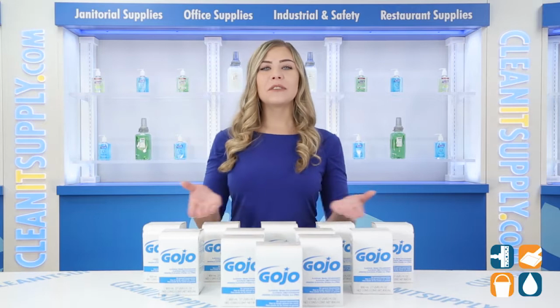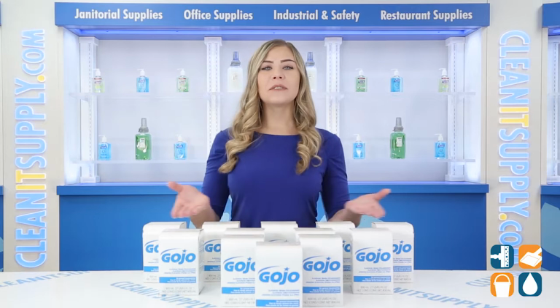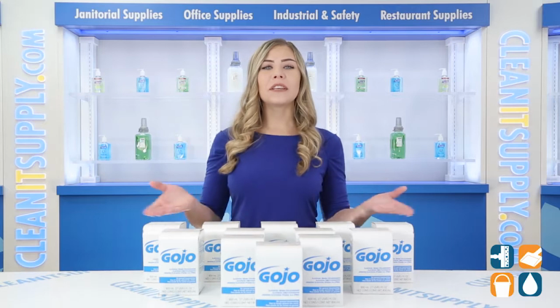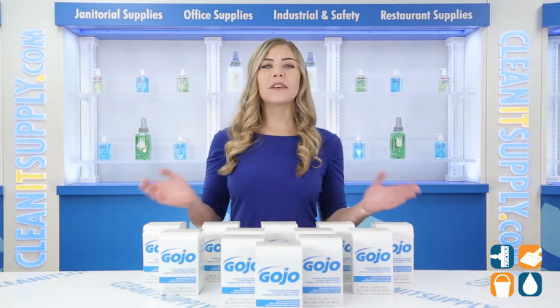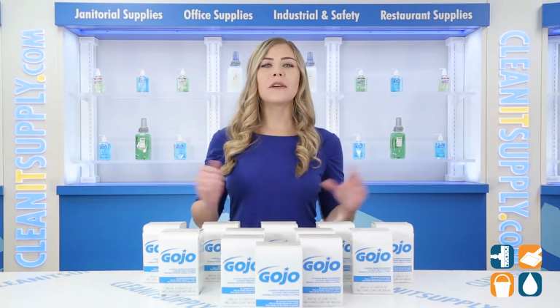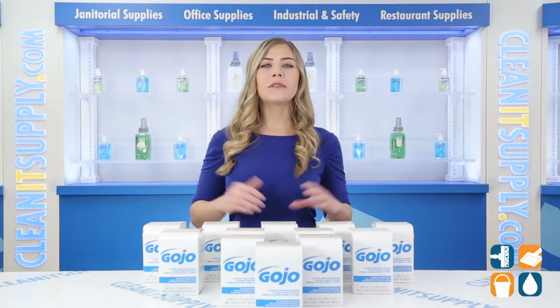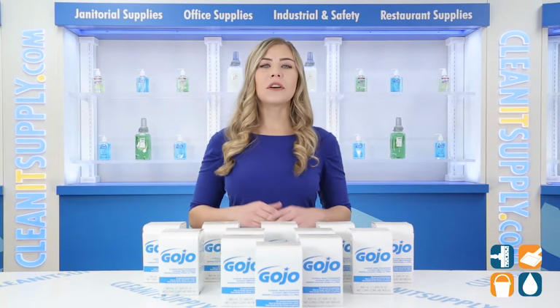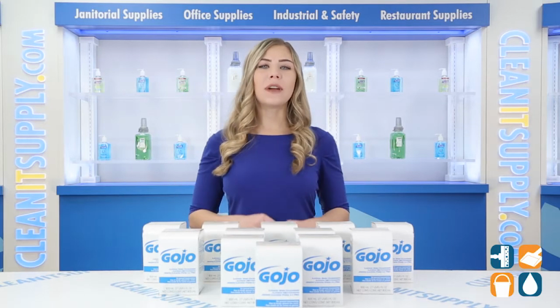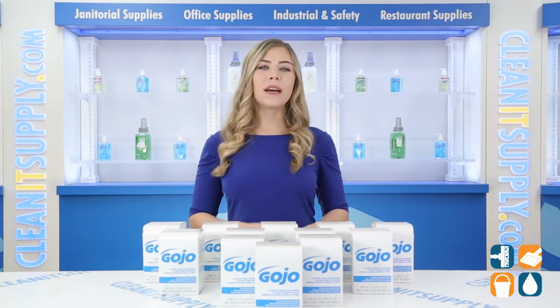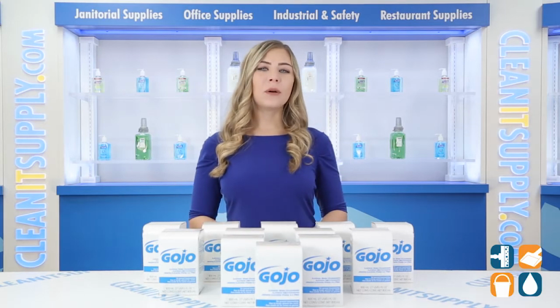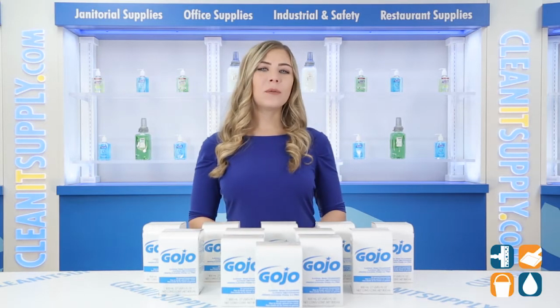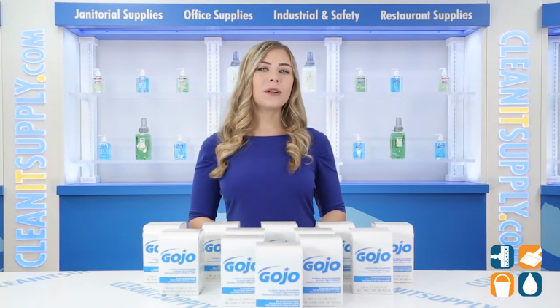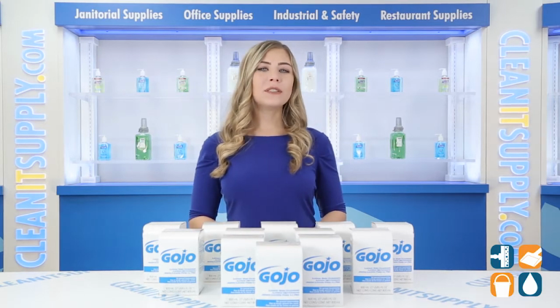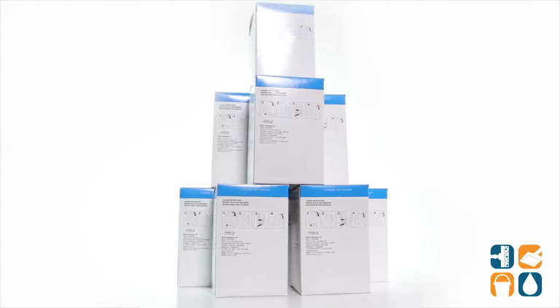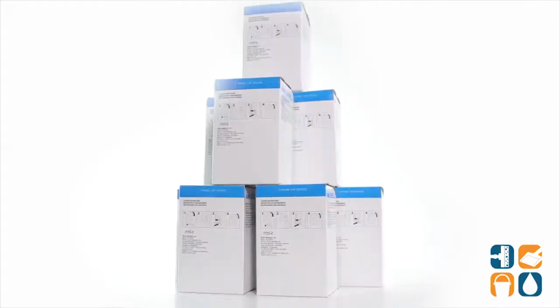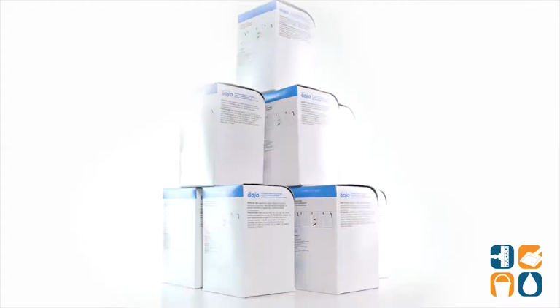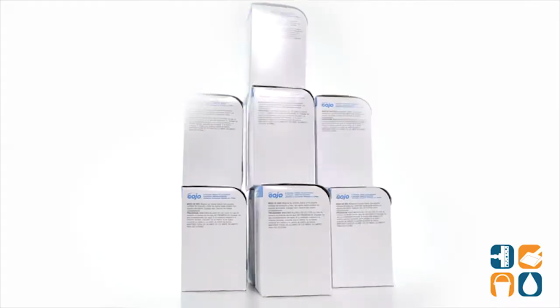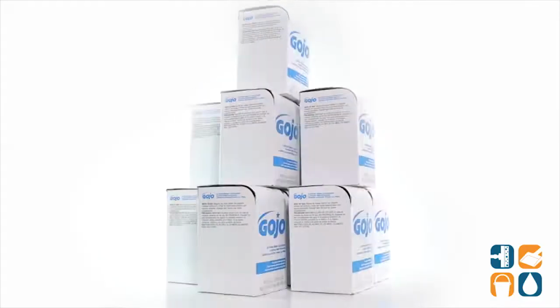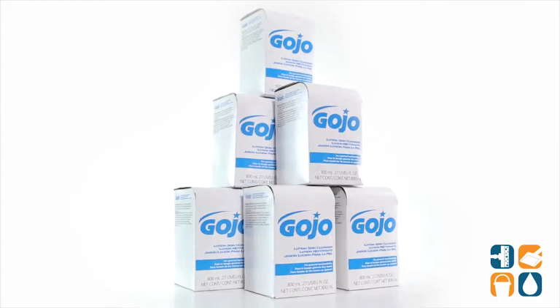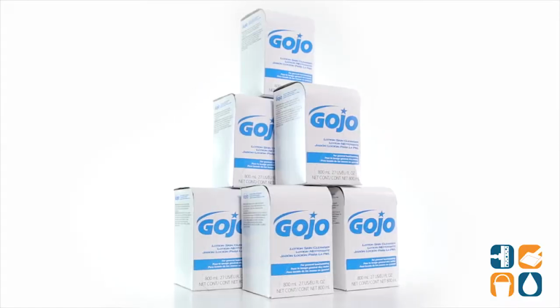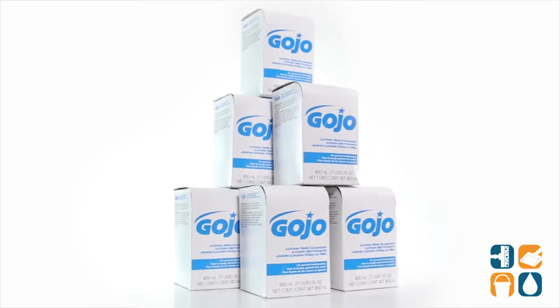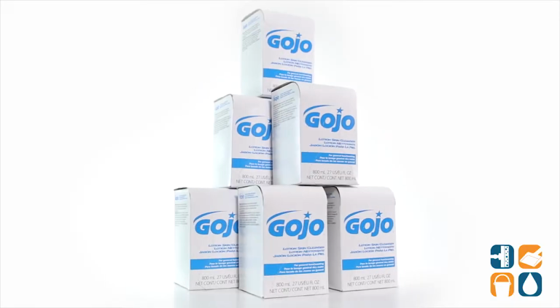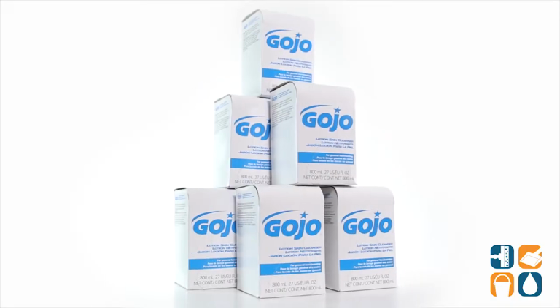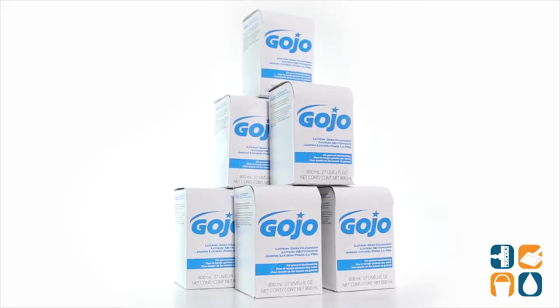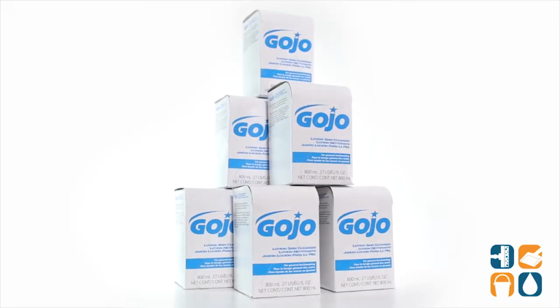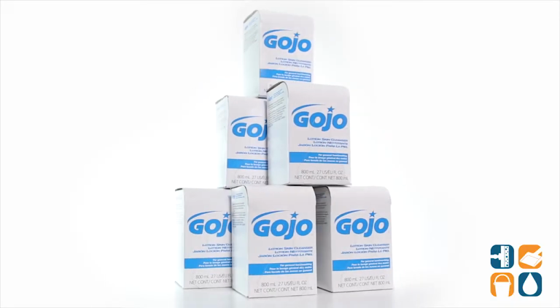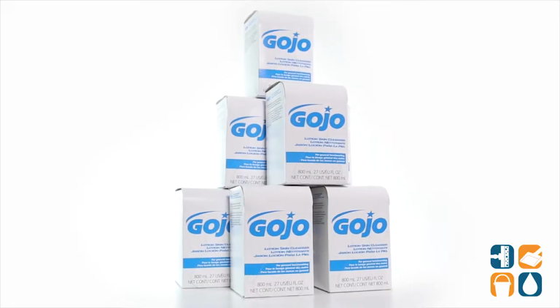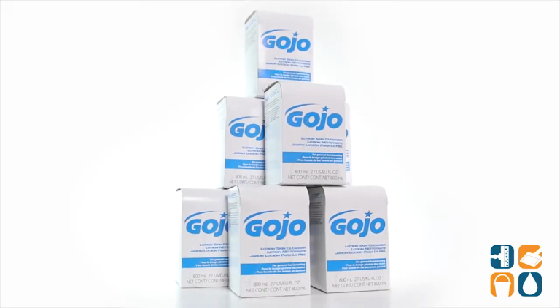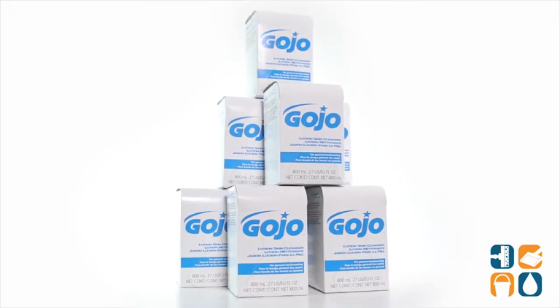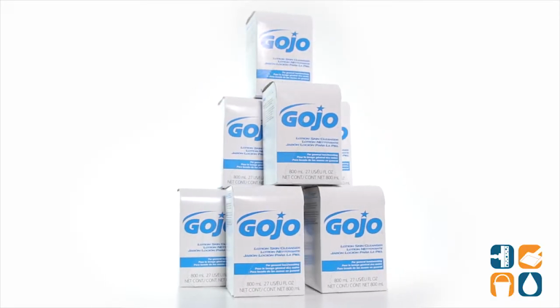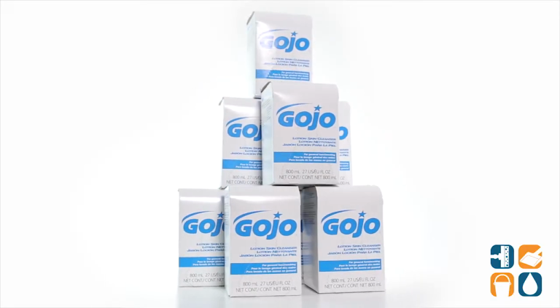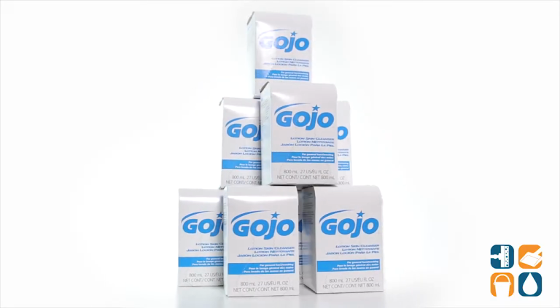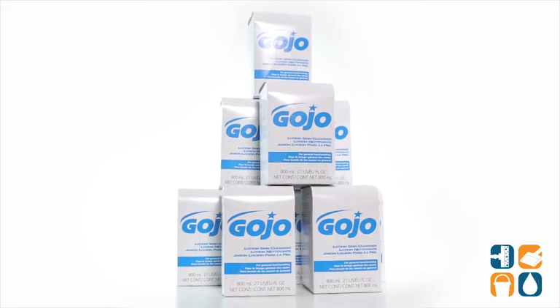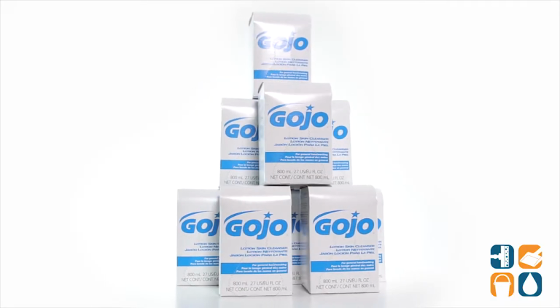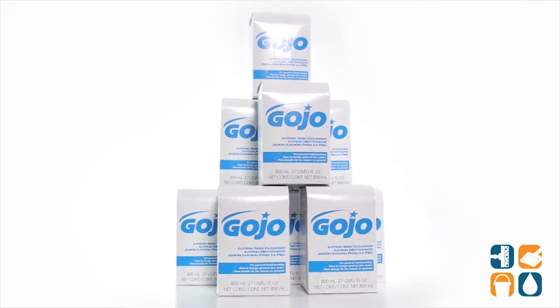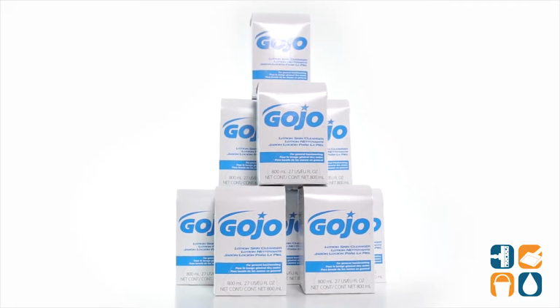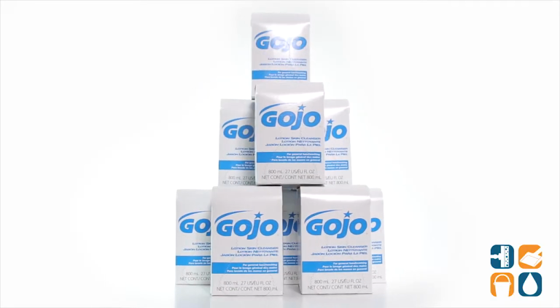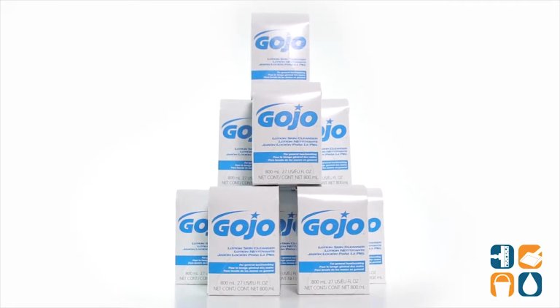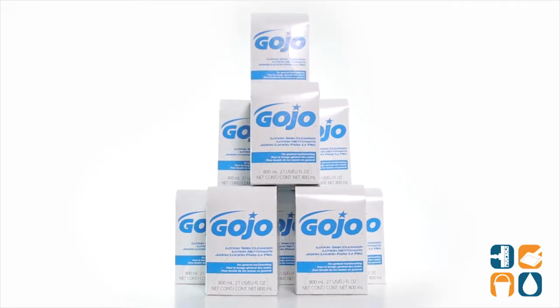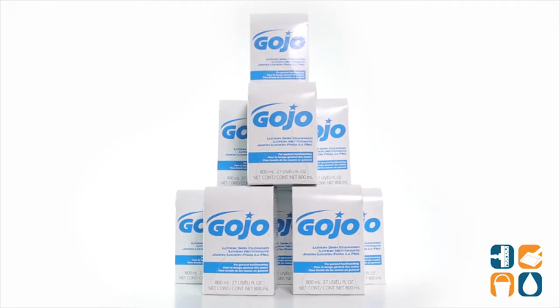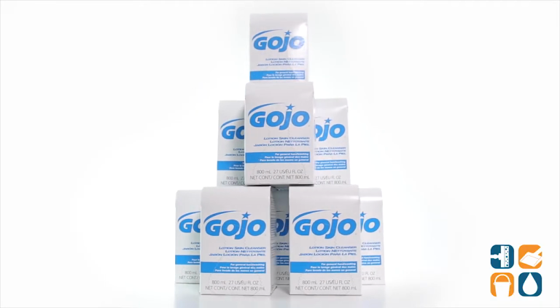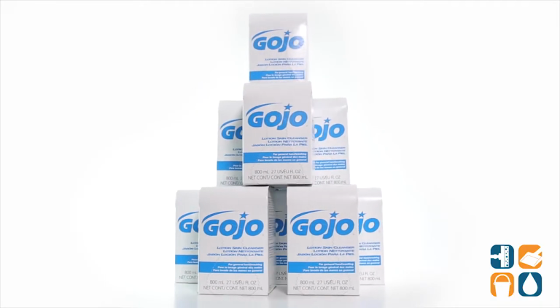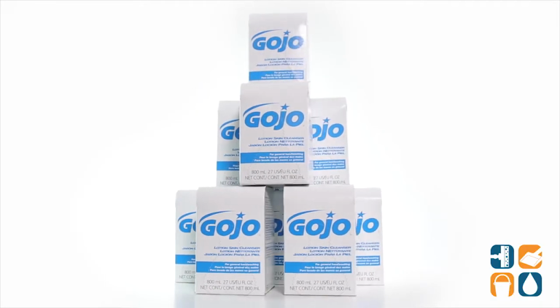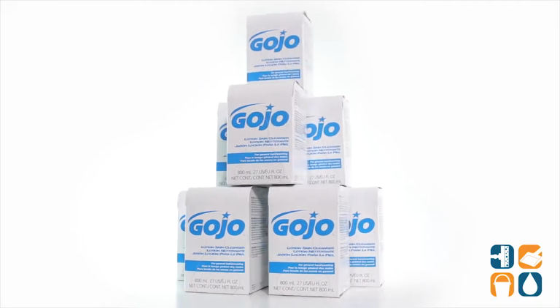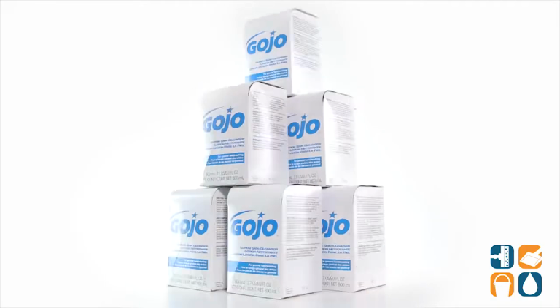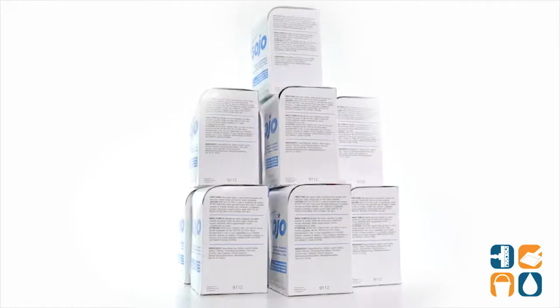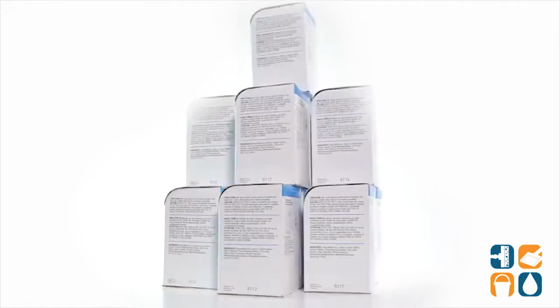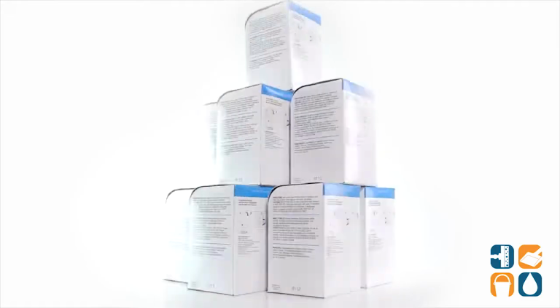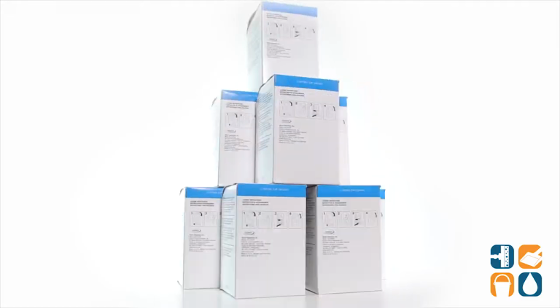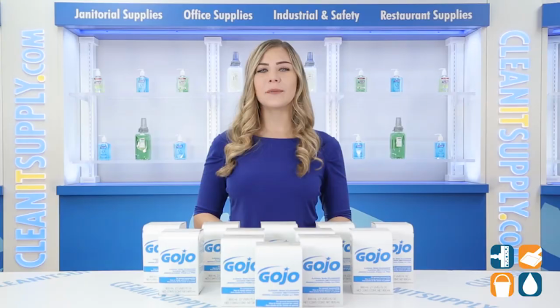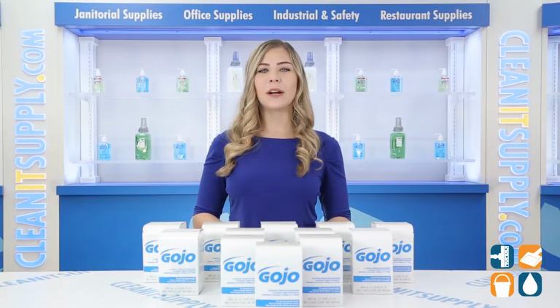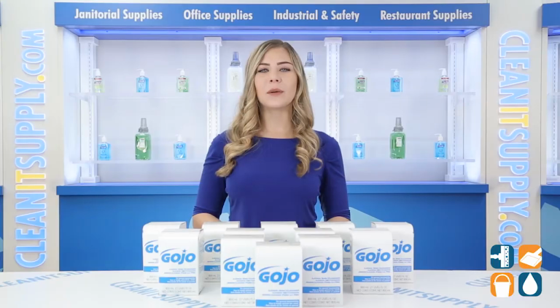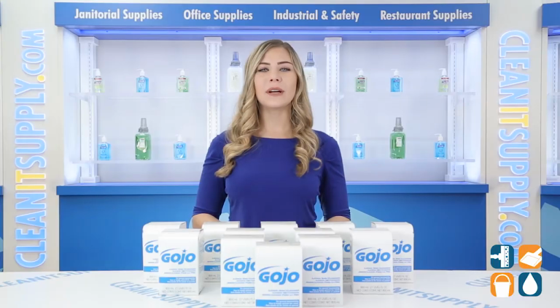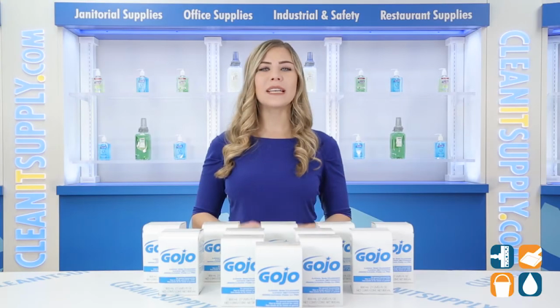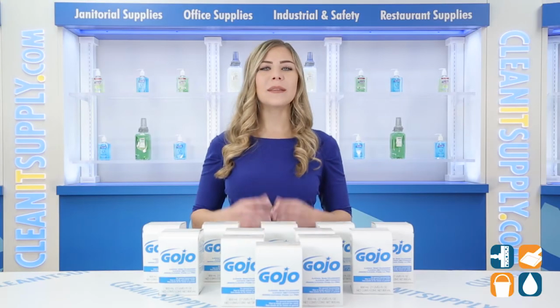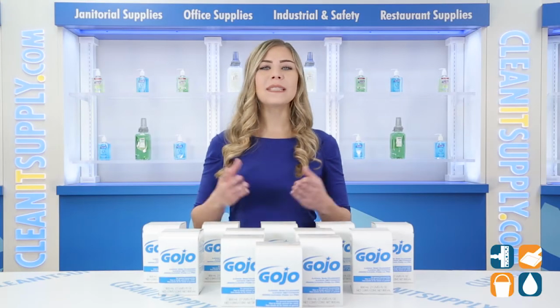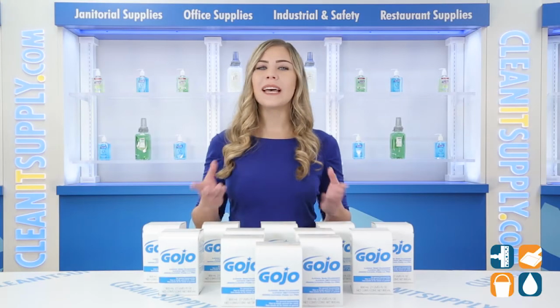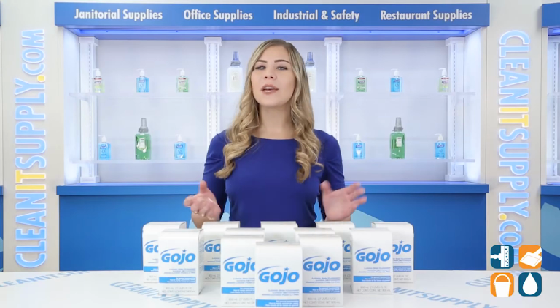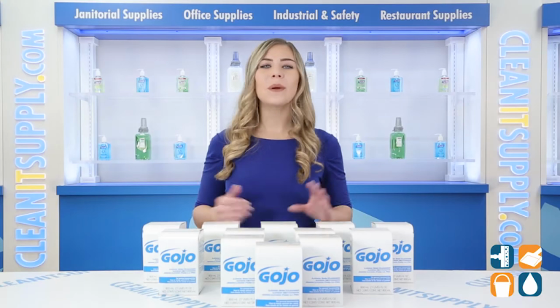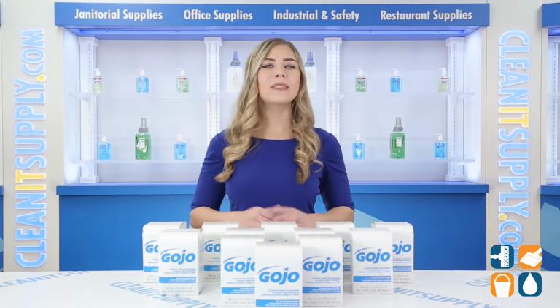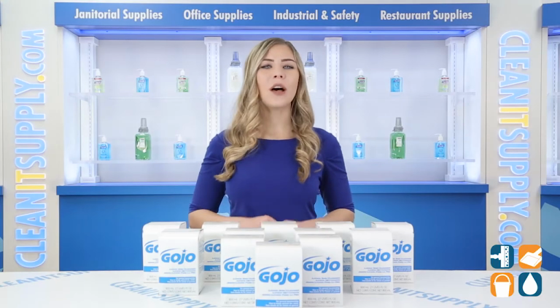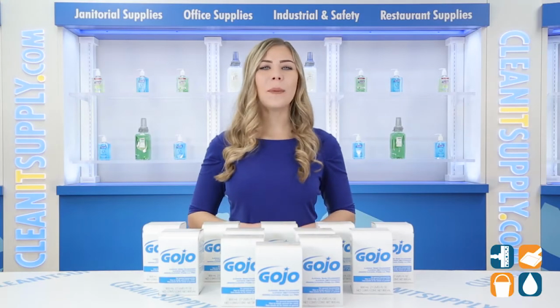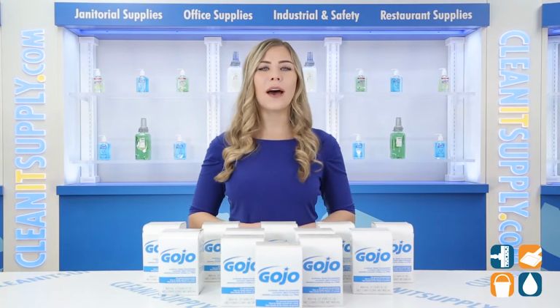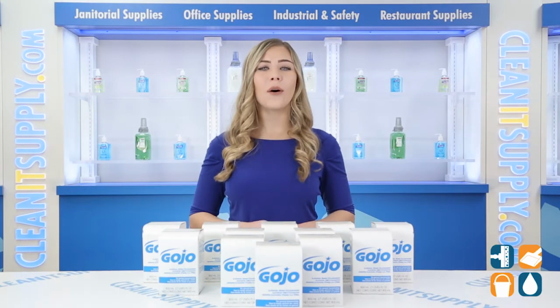Introducing the Gojo 9-1-1-2-1-2 Lotion Skin Cleanser Refill 12 800ml Refills for Carton Detail Product Breakdown — let me tell you what it's all about.